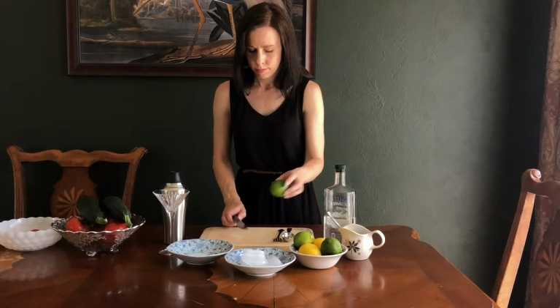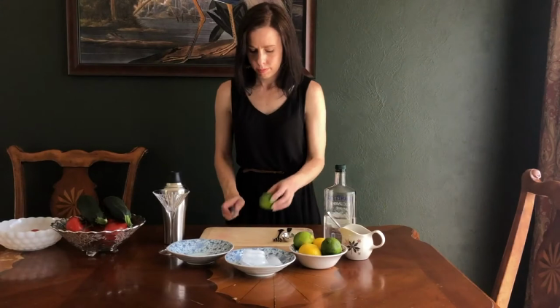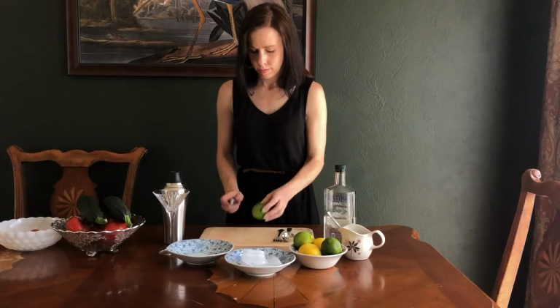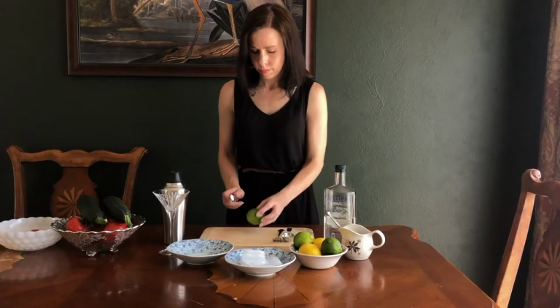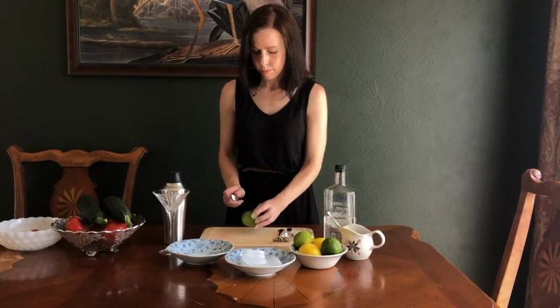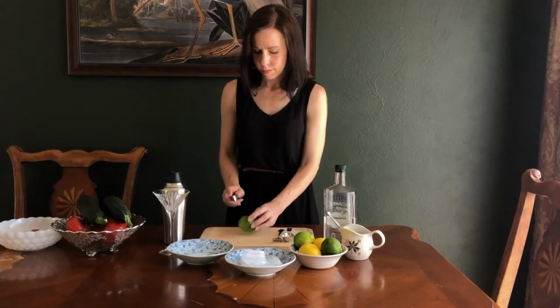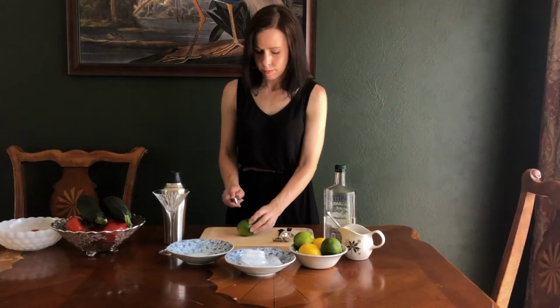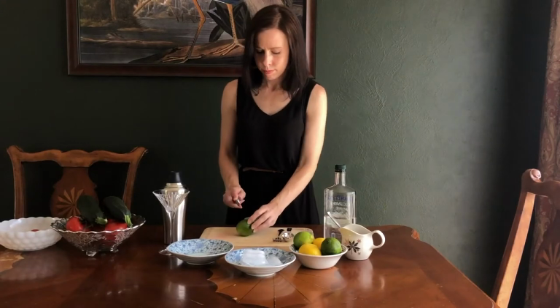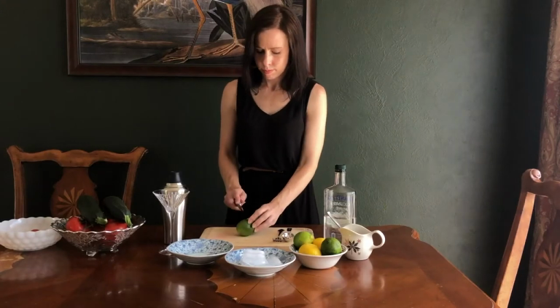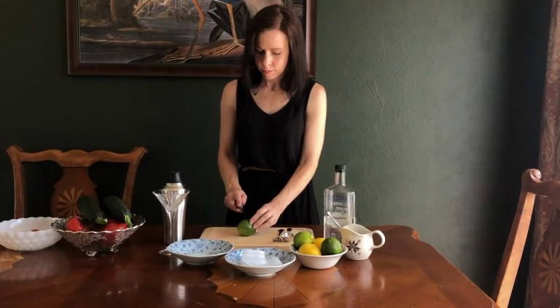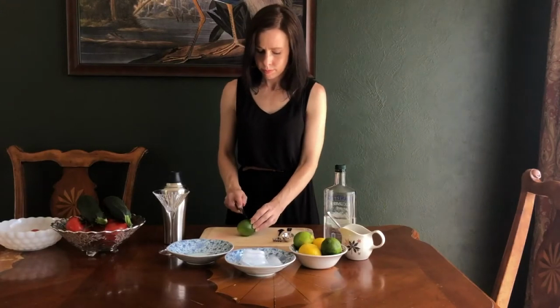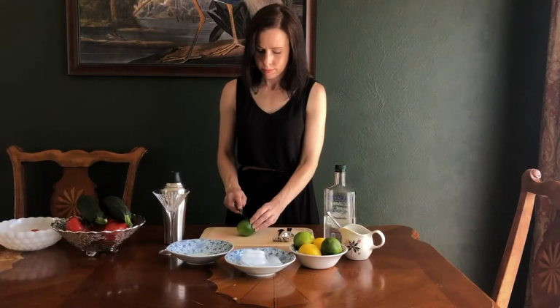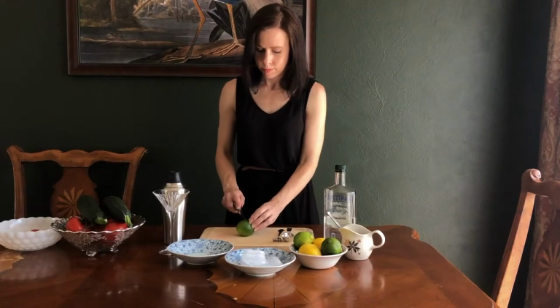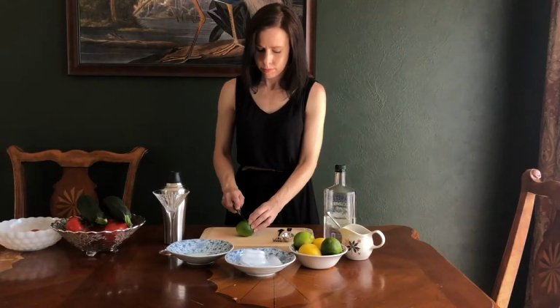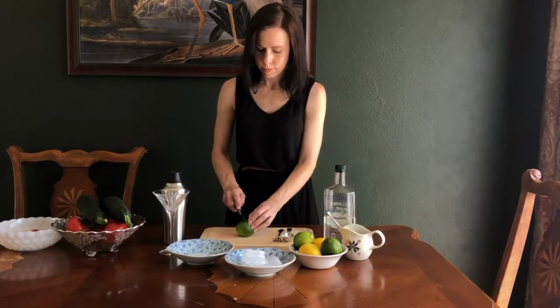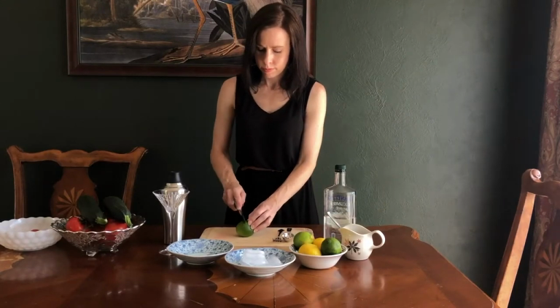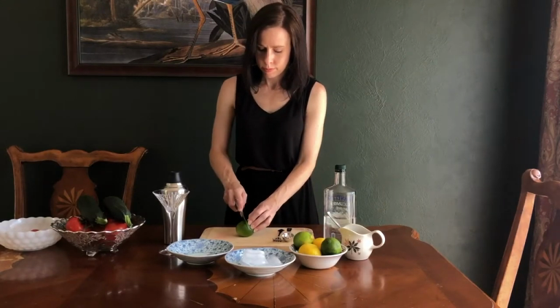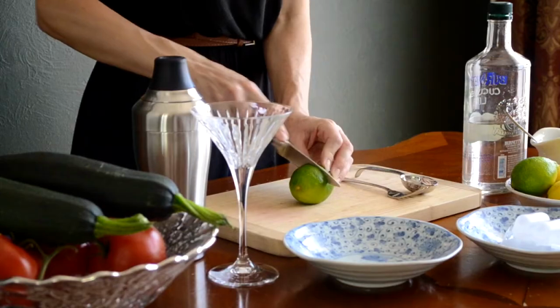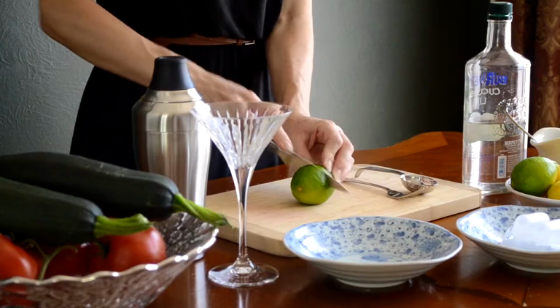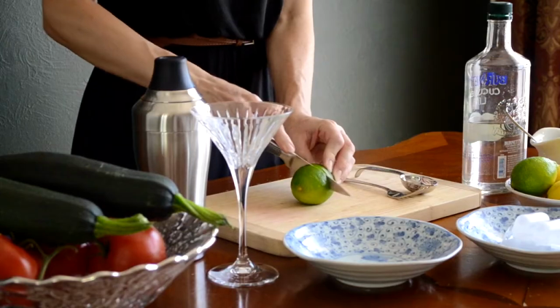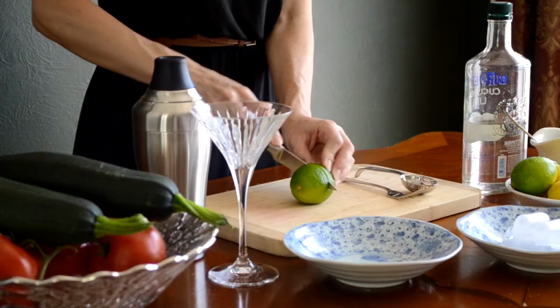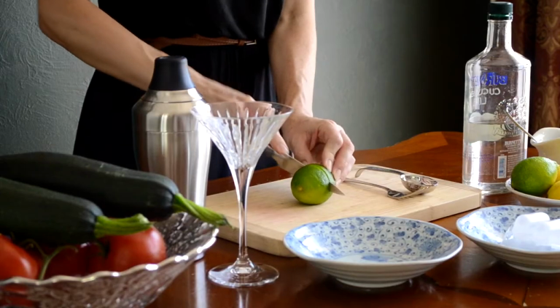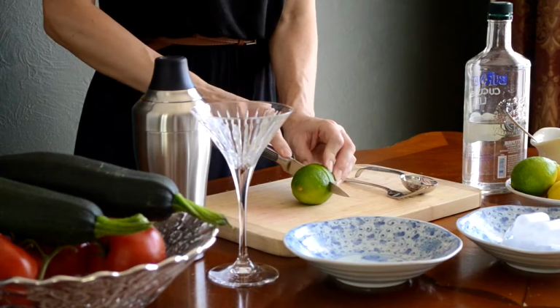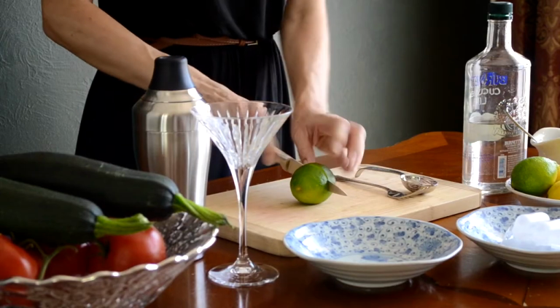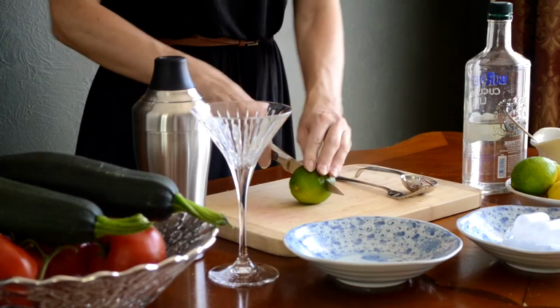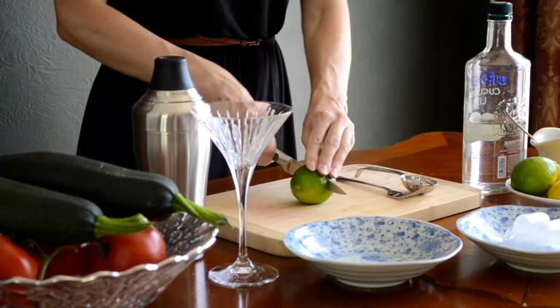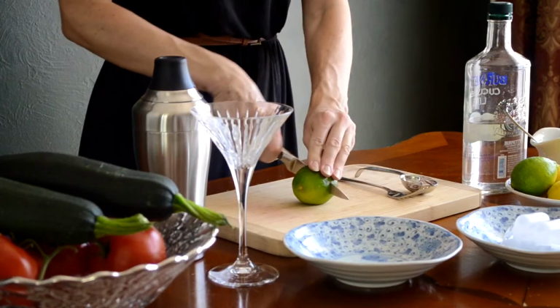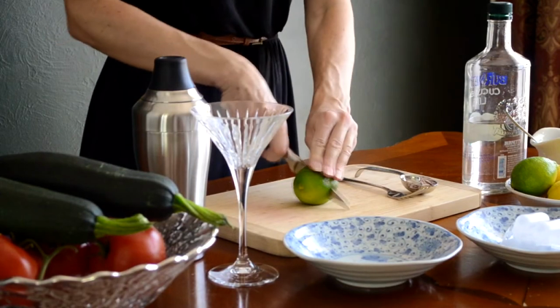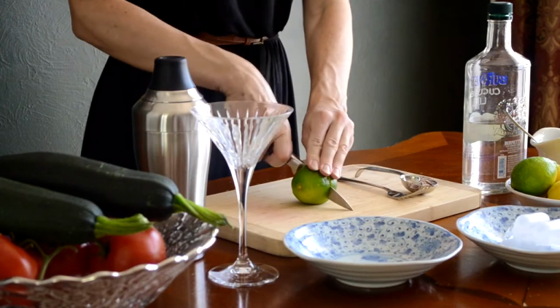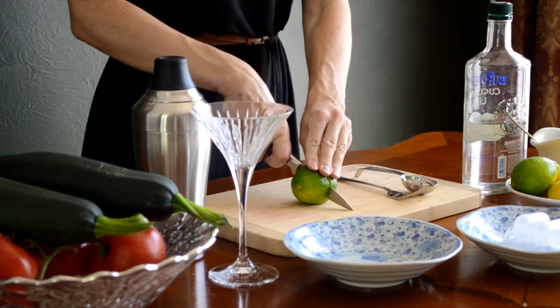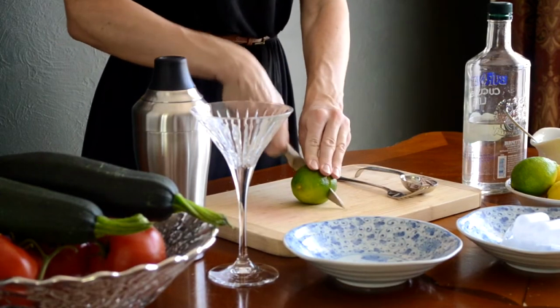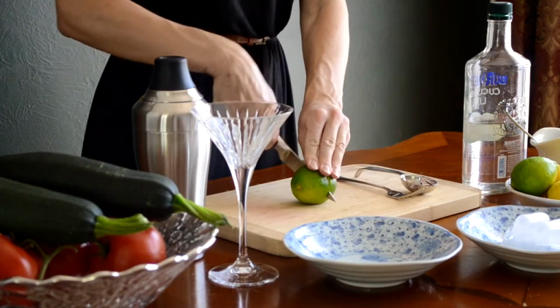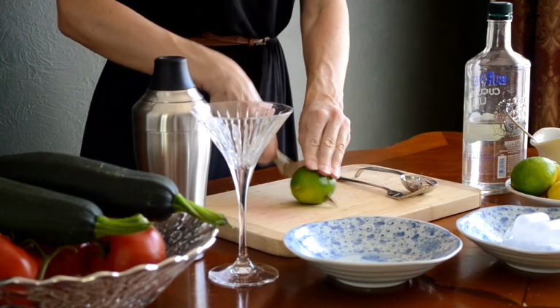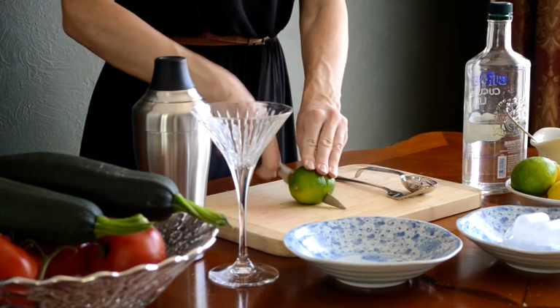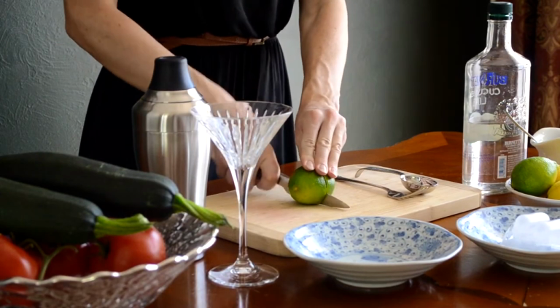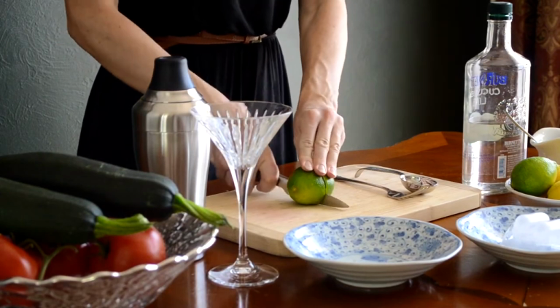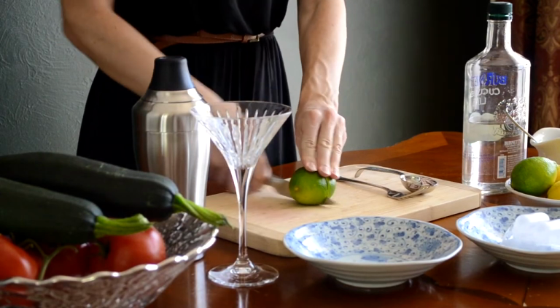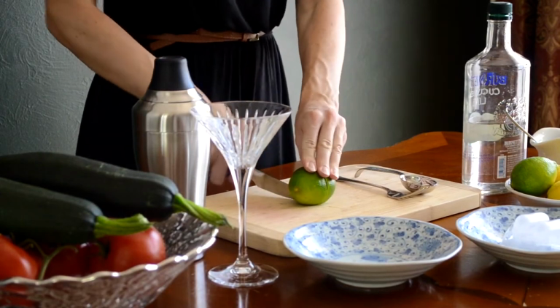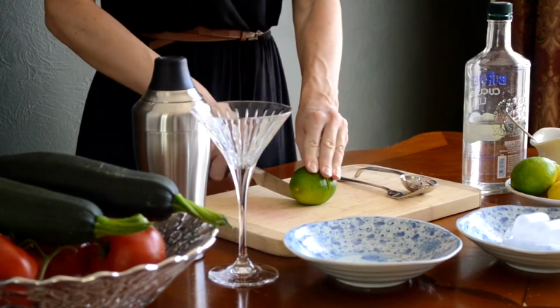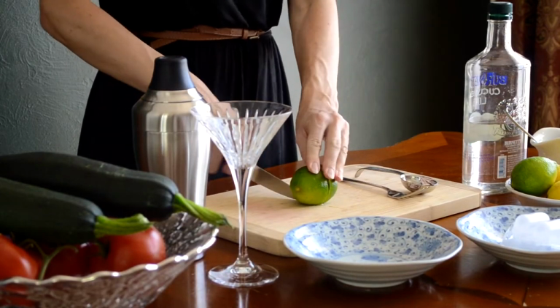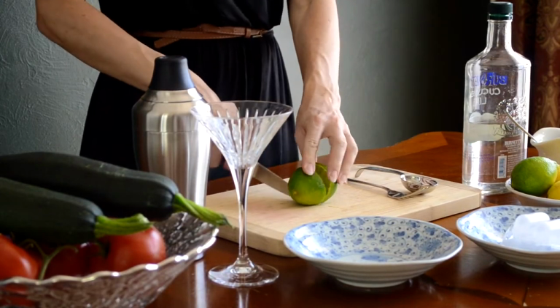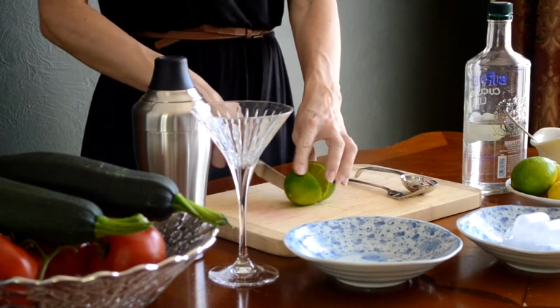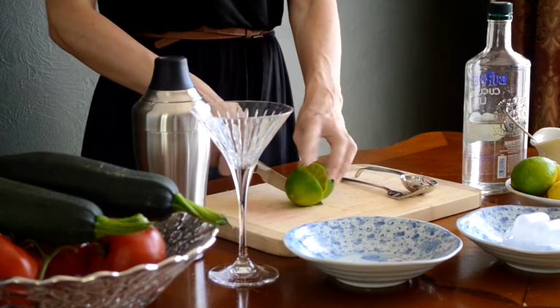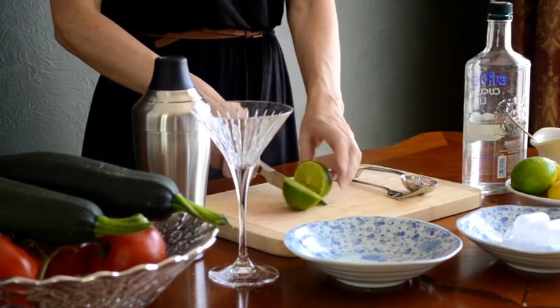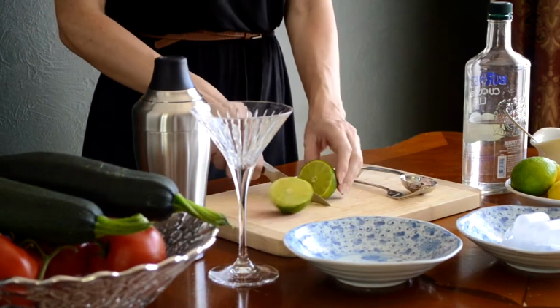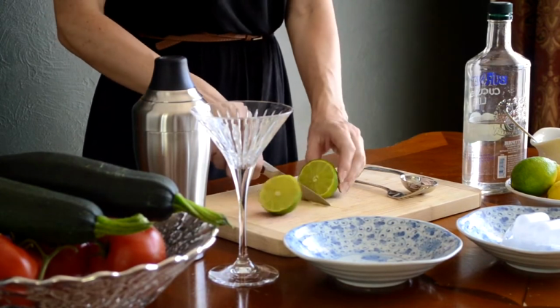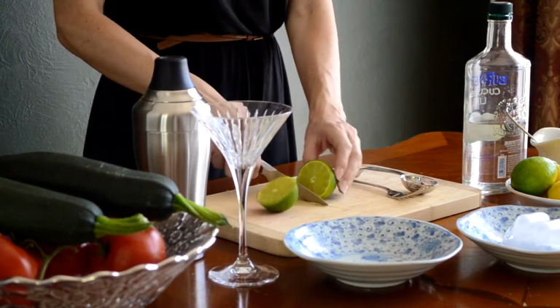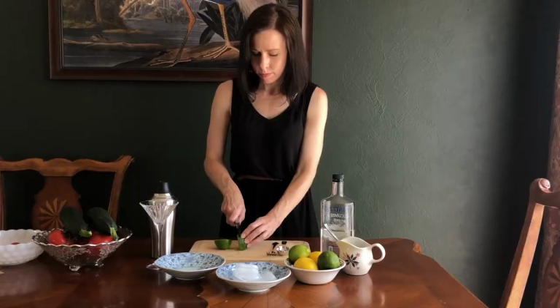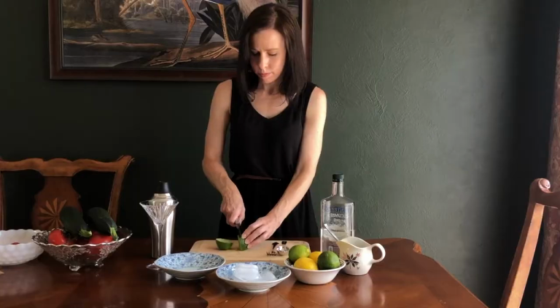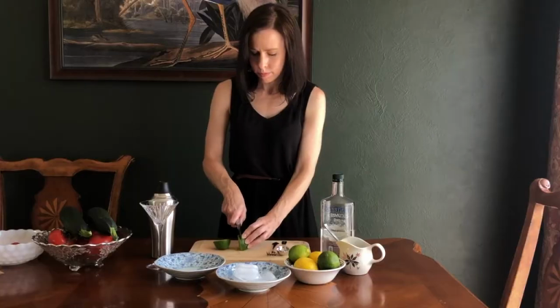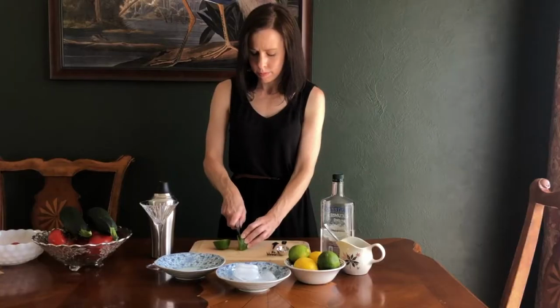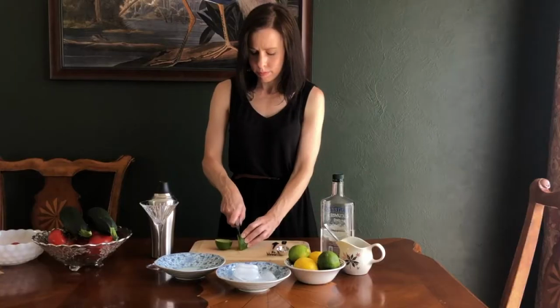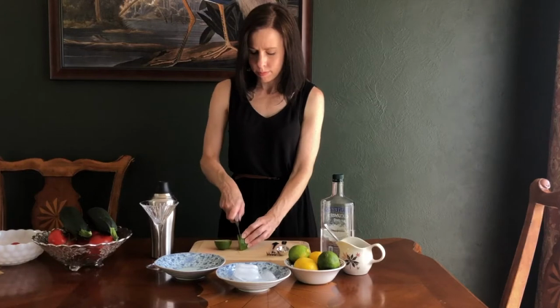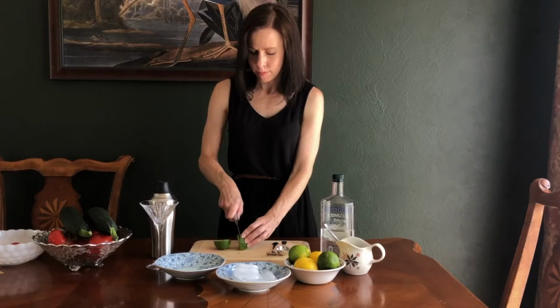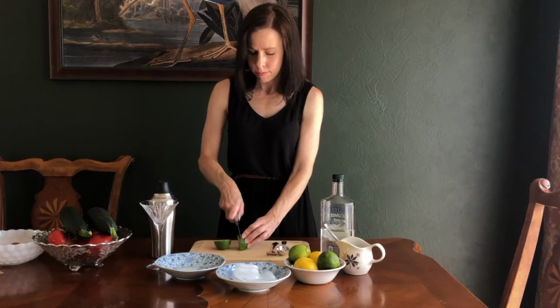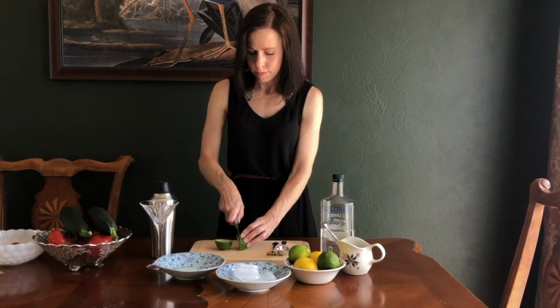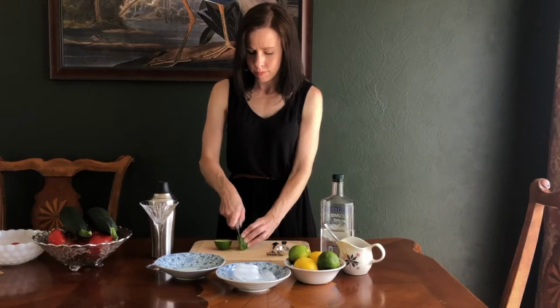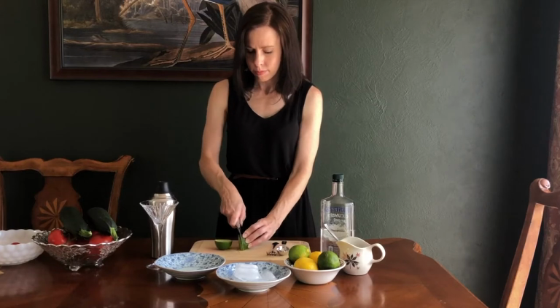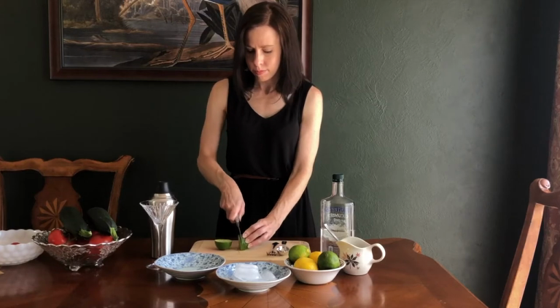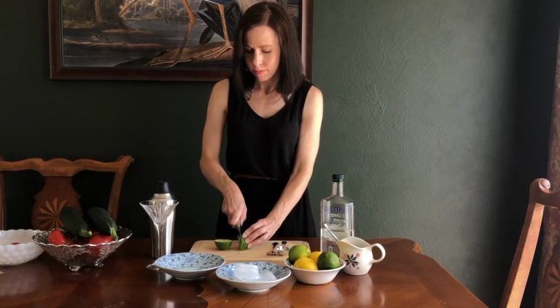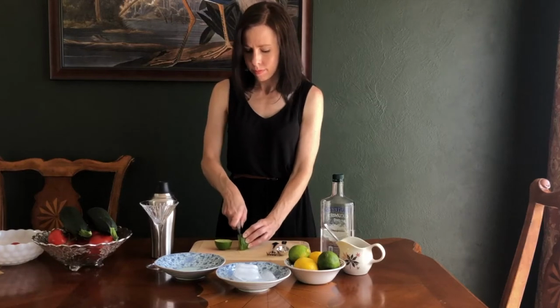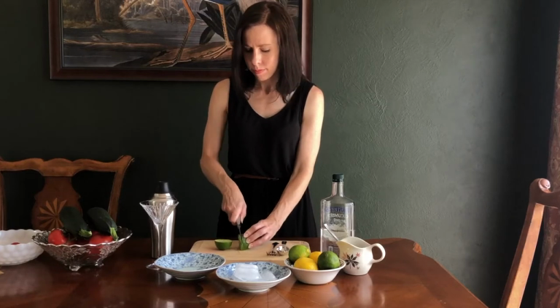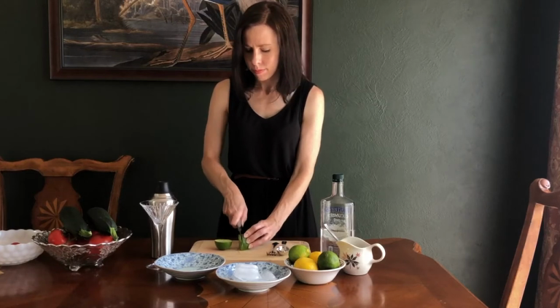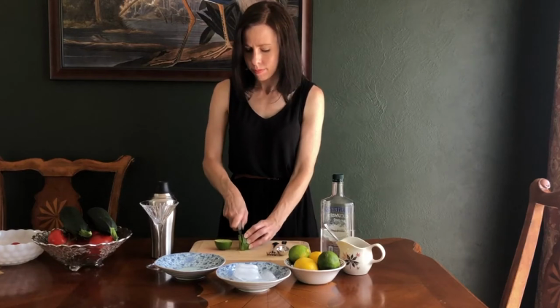This vodka gimlet has been my go-to cocktail of choice this summer. I love anything with lime in it.